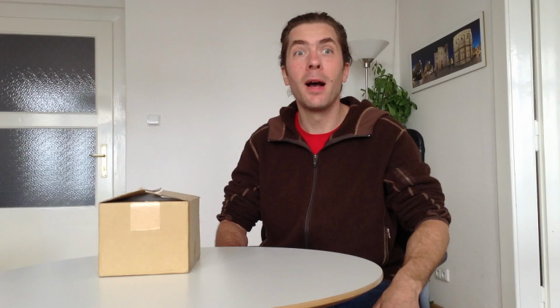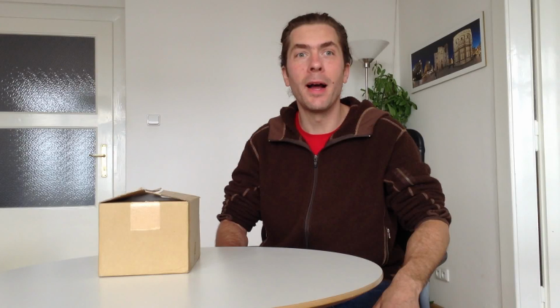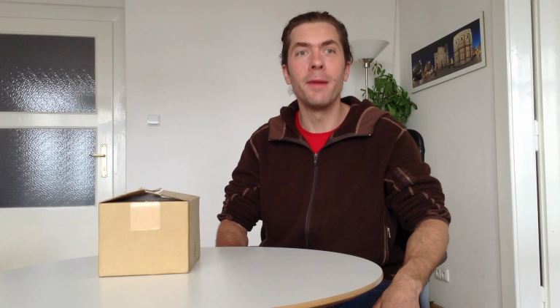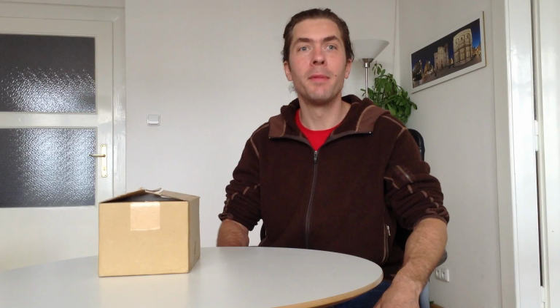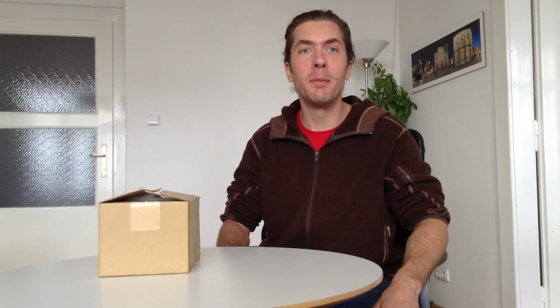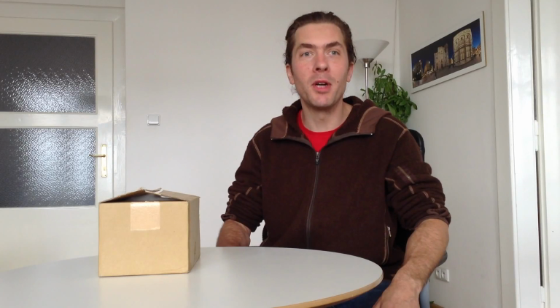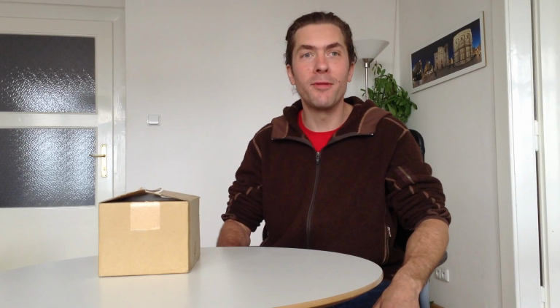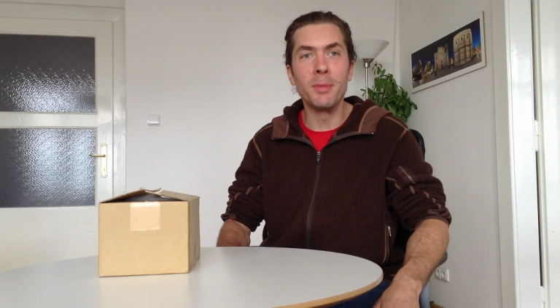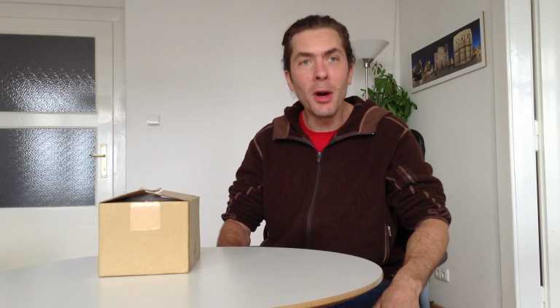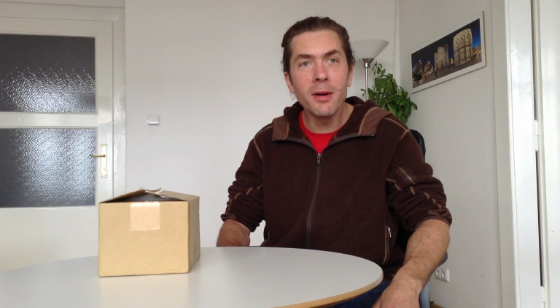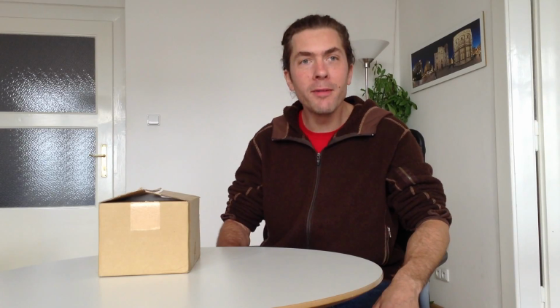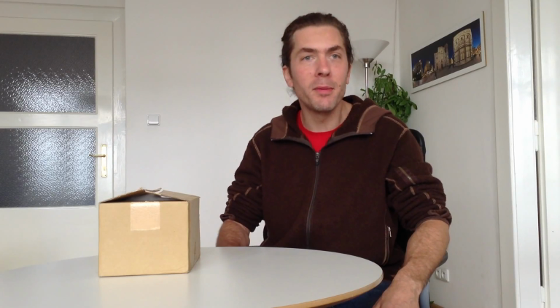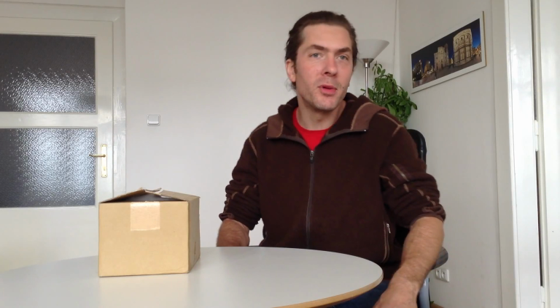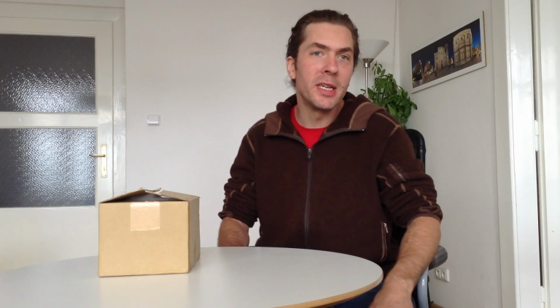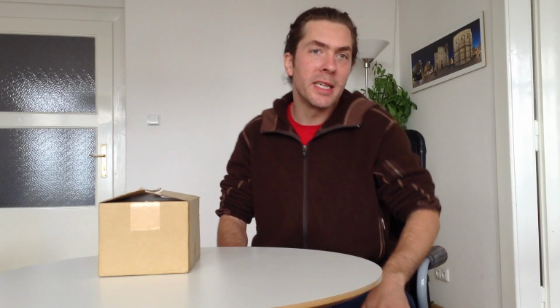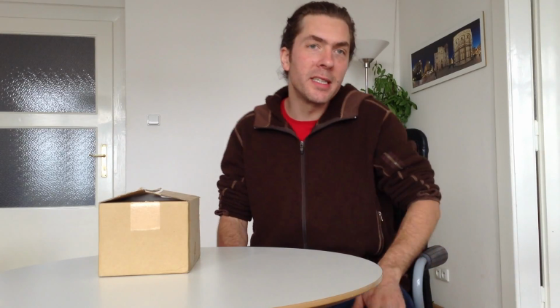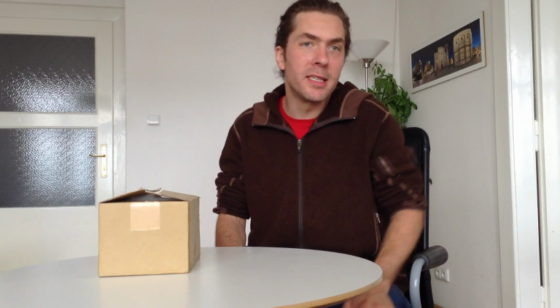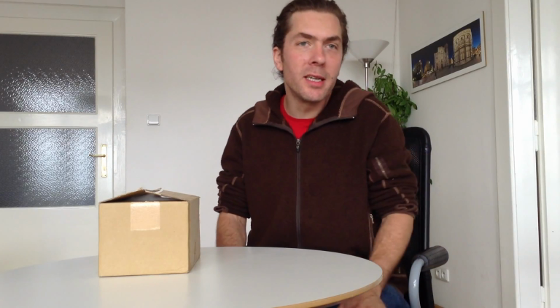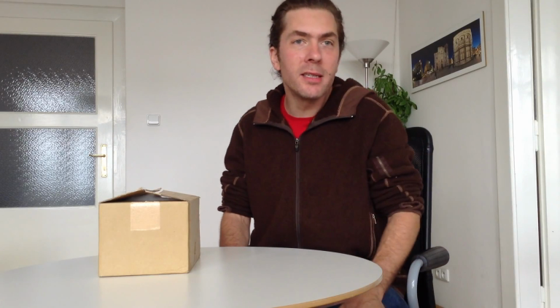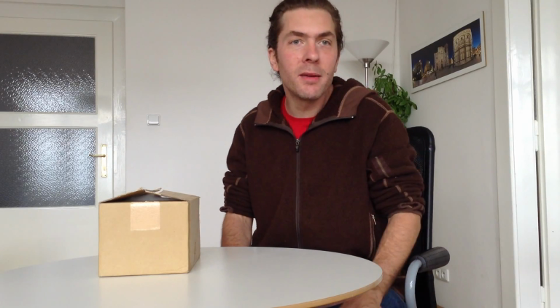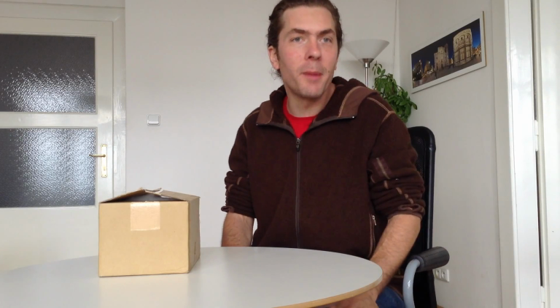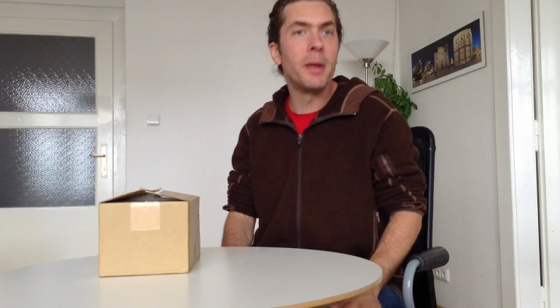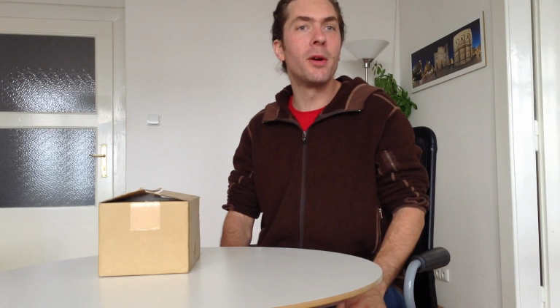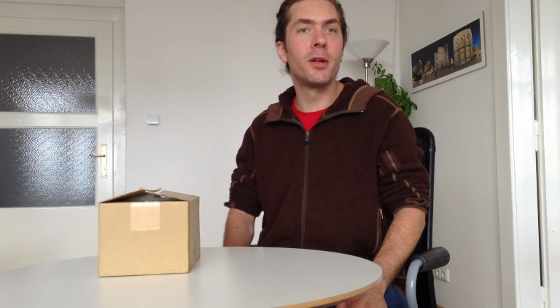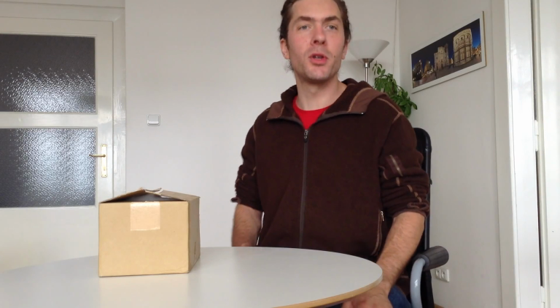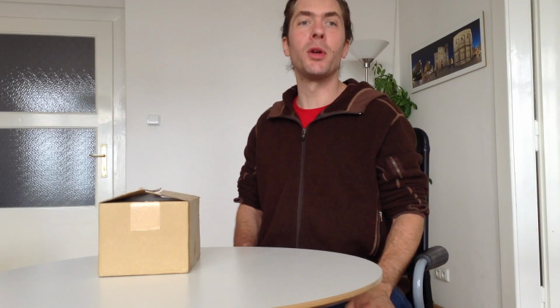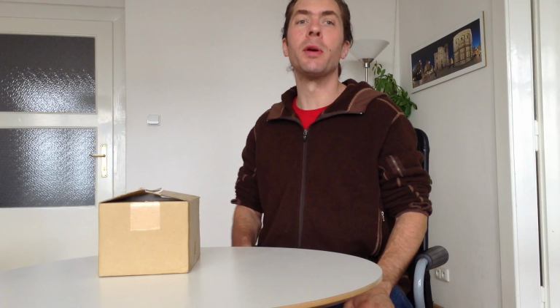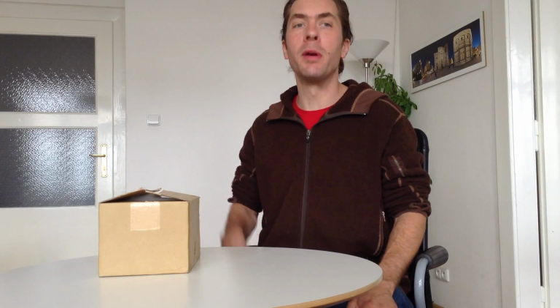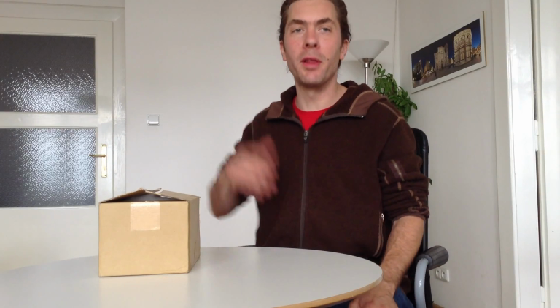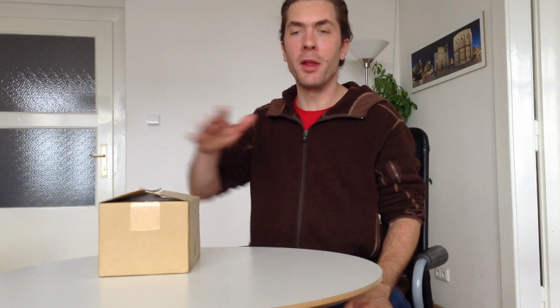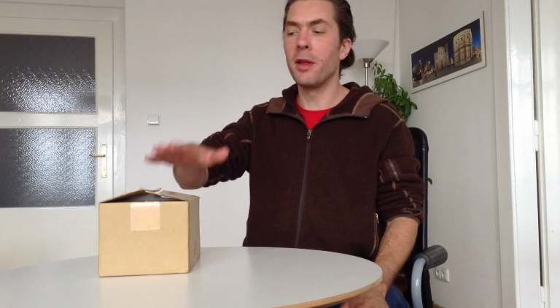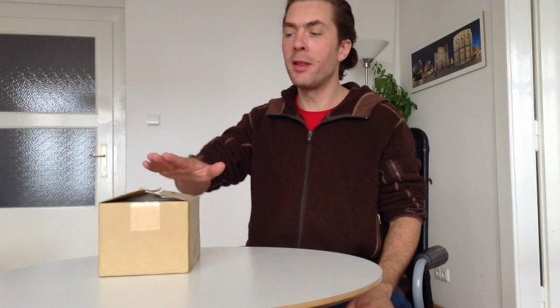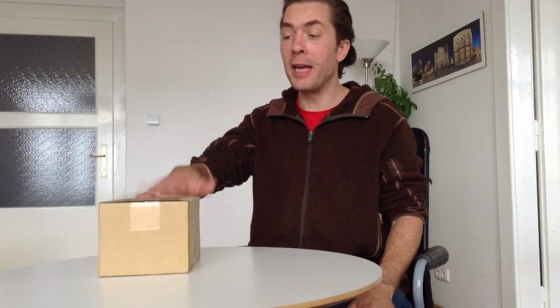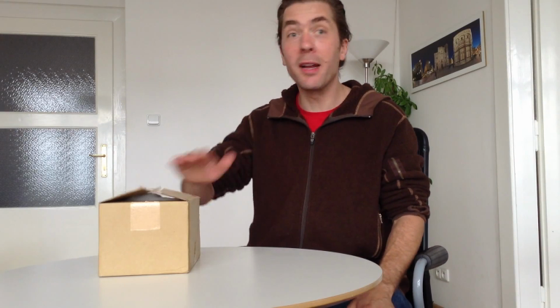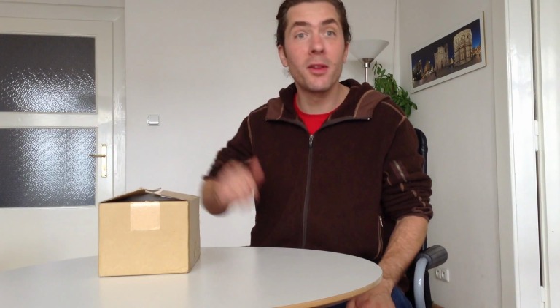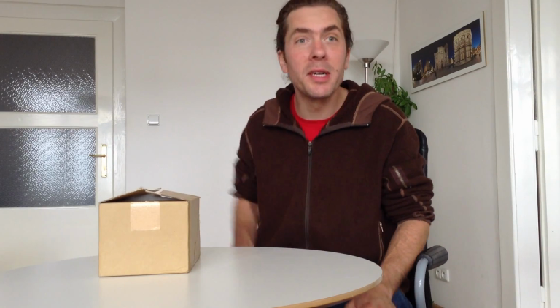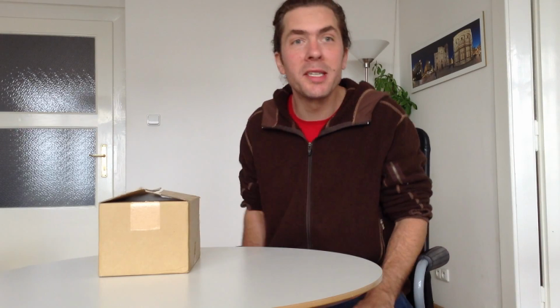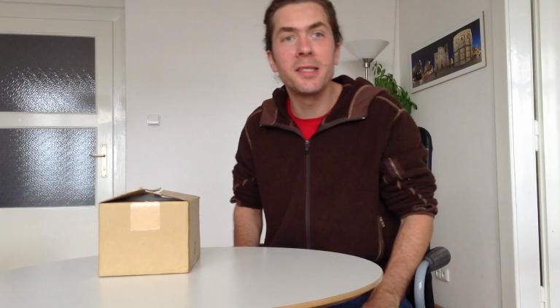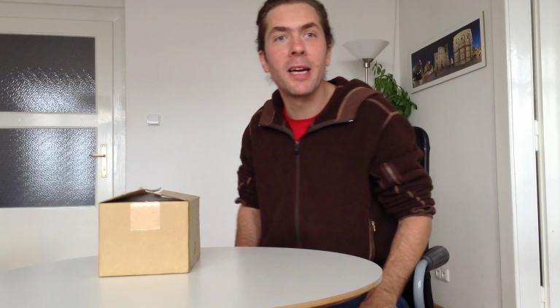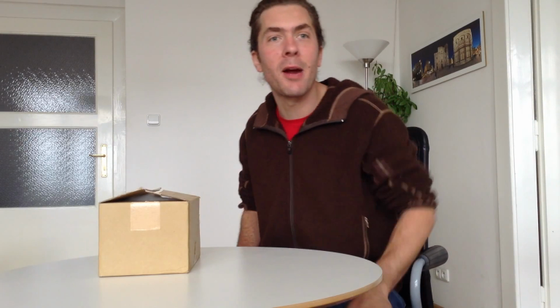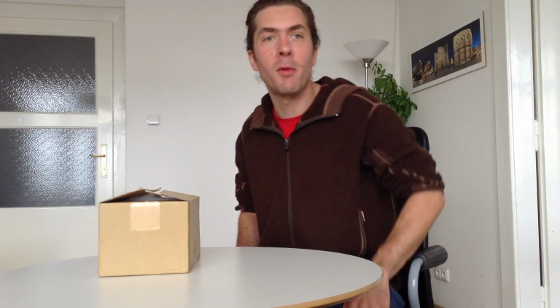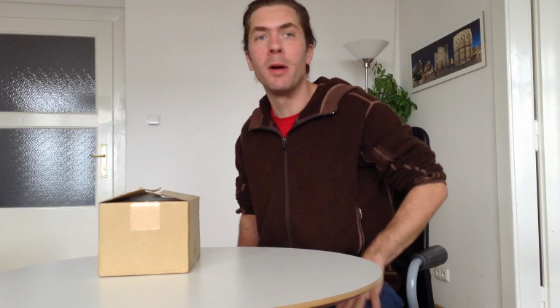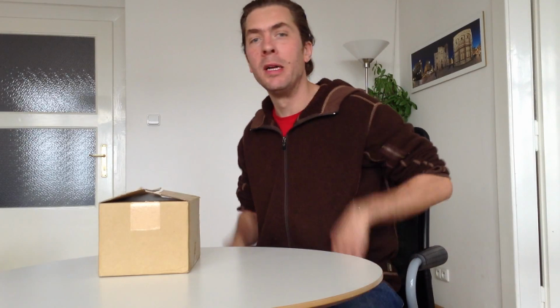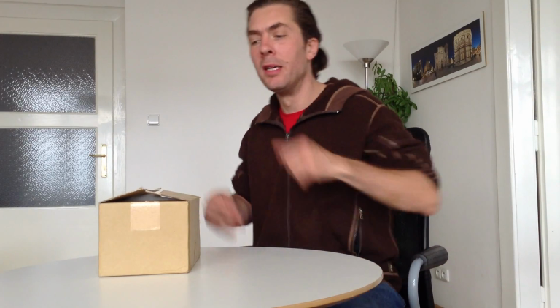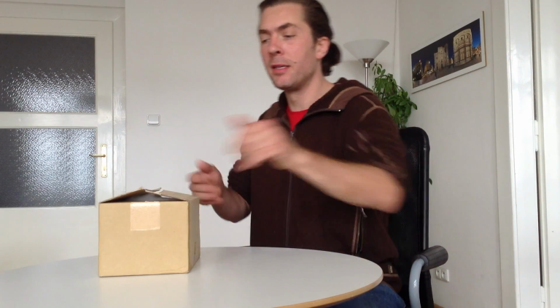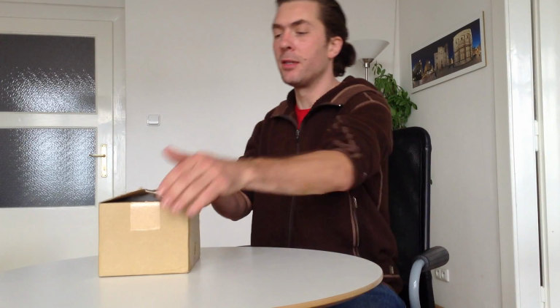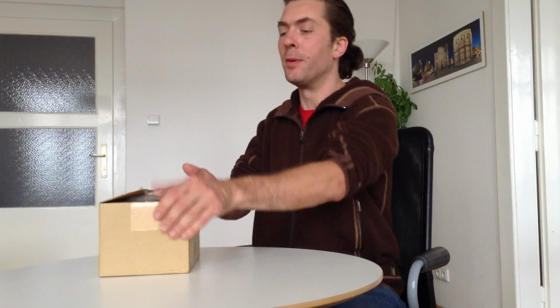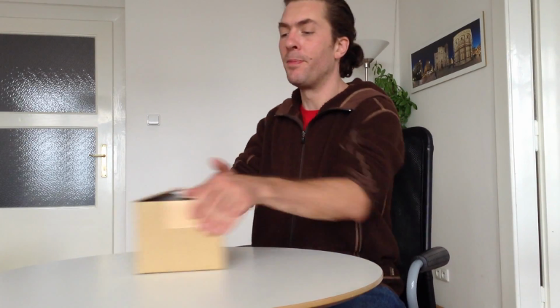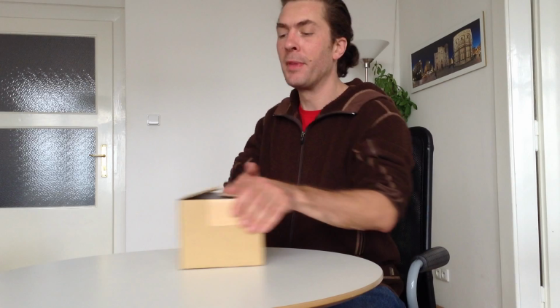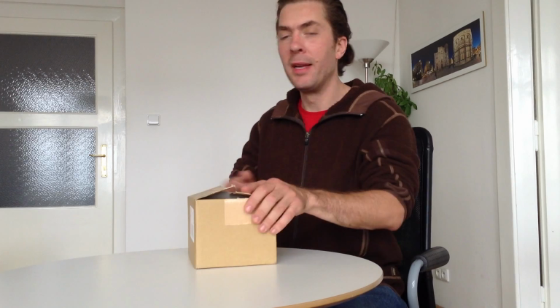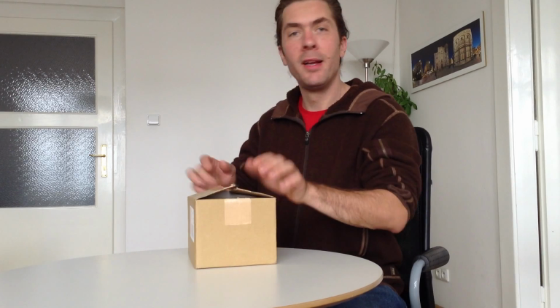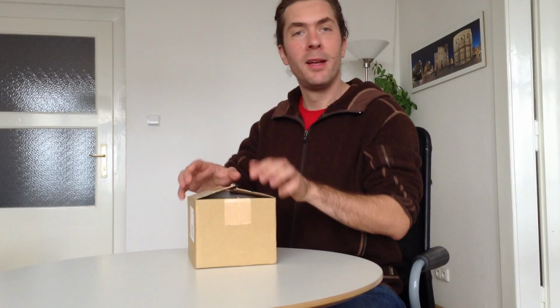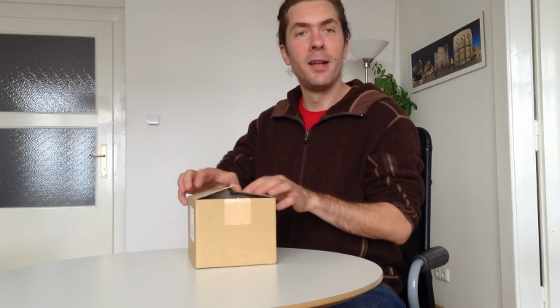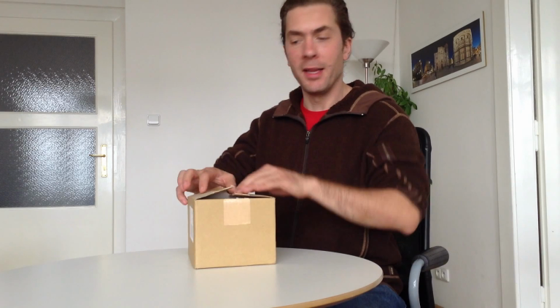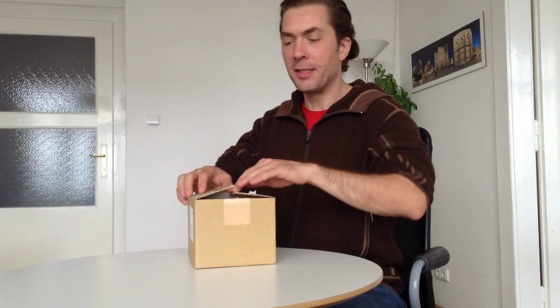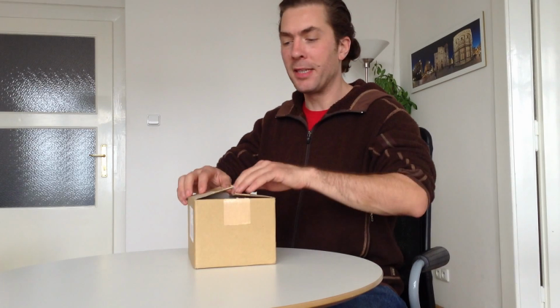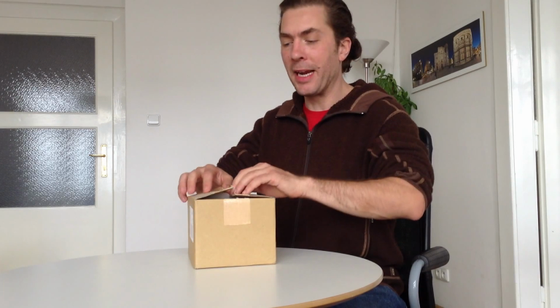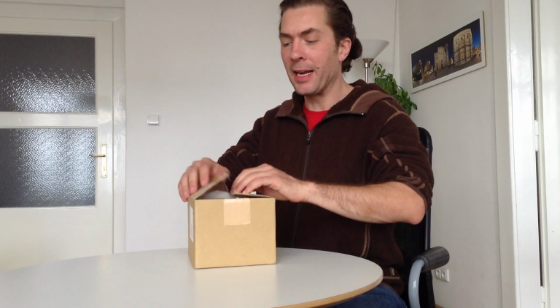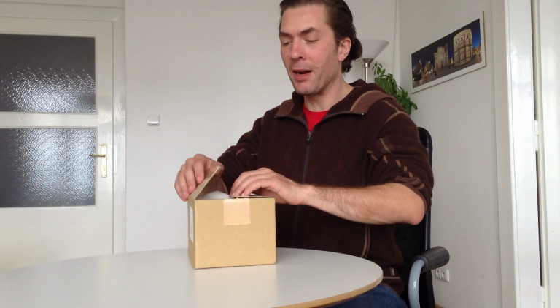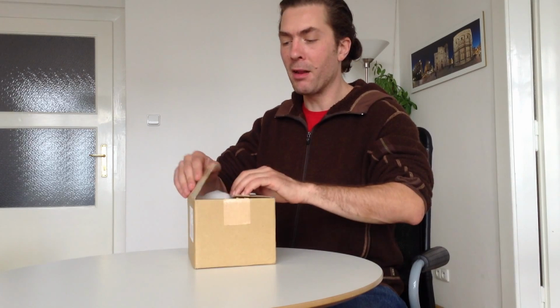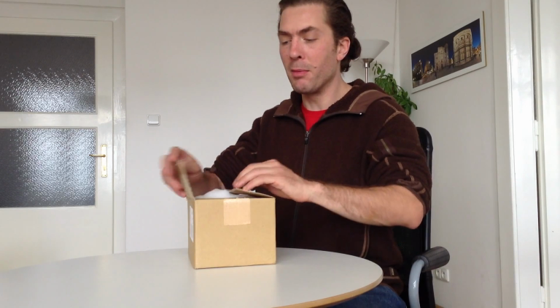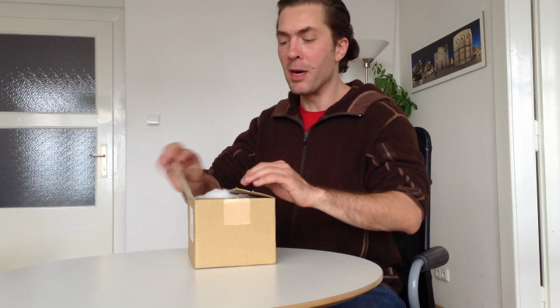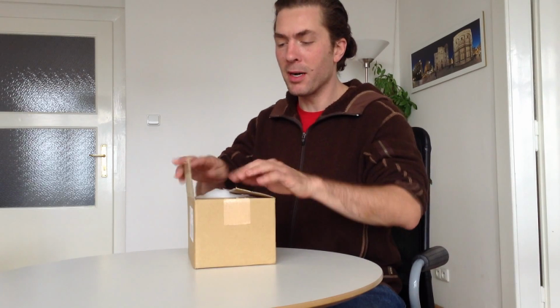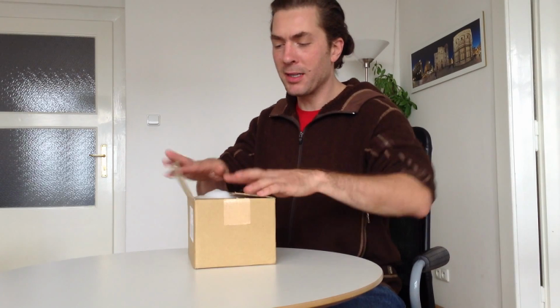Hi, I'm Jeffrey Martin from 360 Cities. I'm here to show you the Theta 360 camera. So, let's take it out of the box.